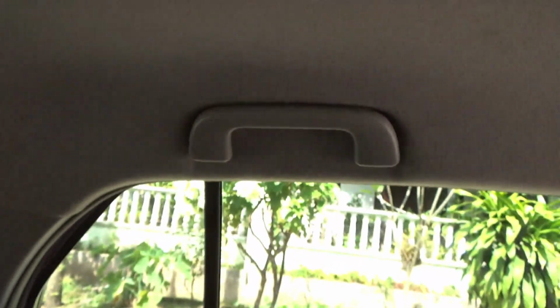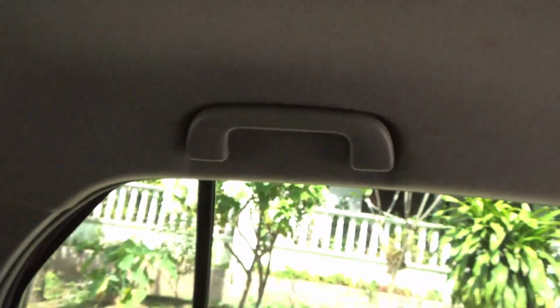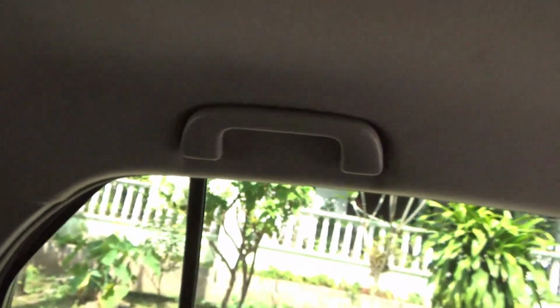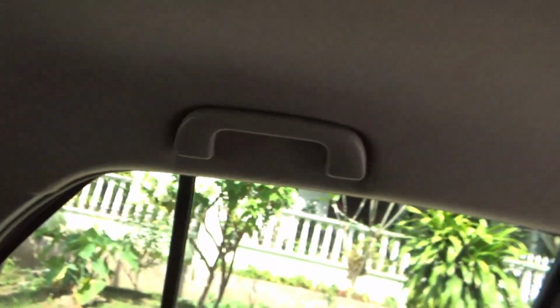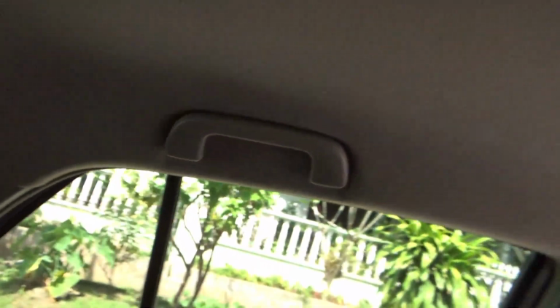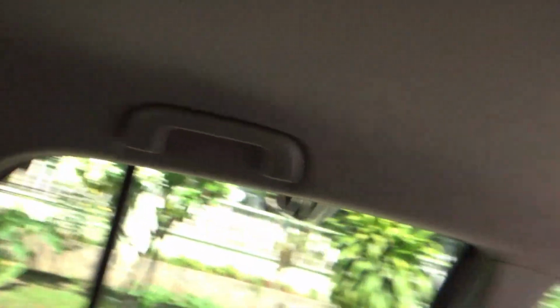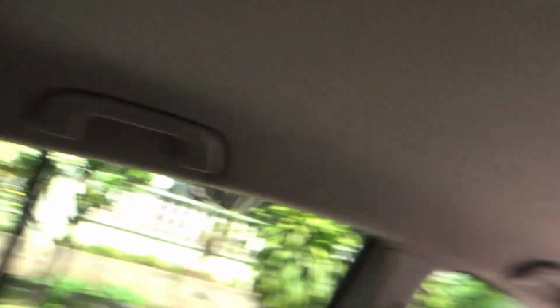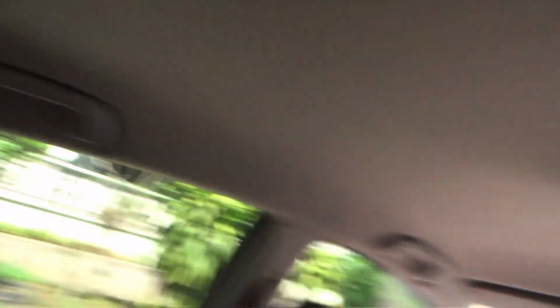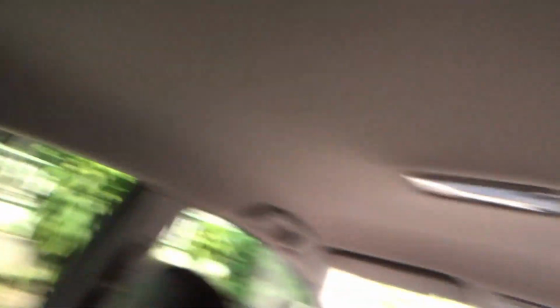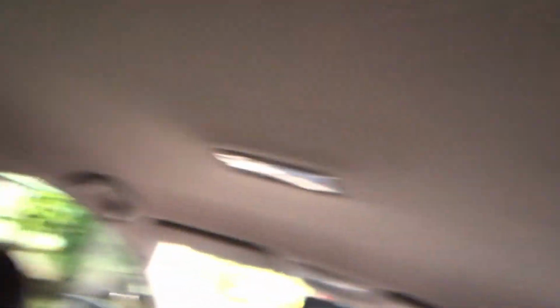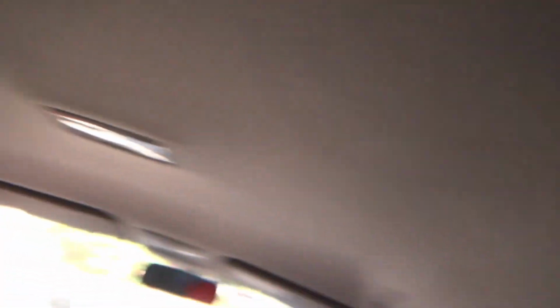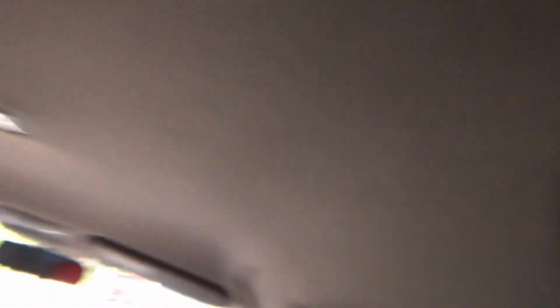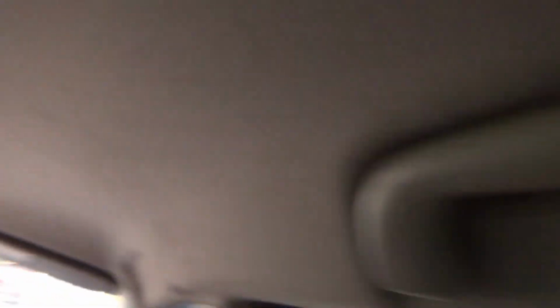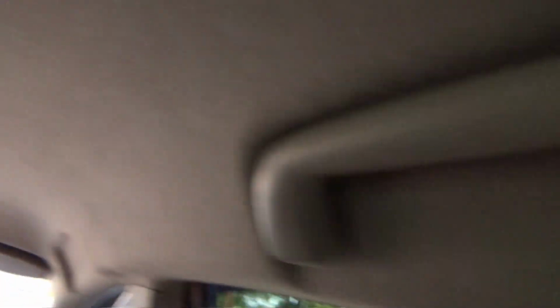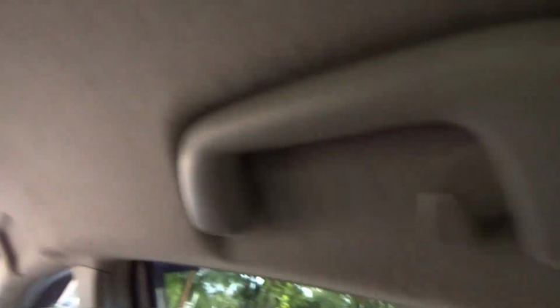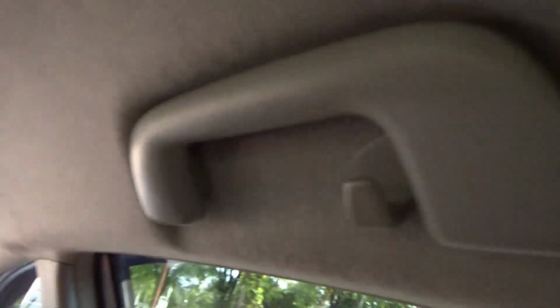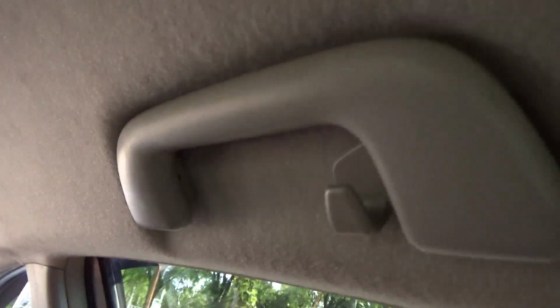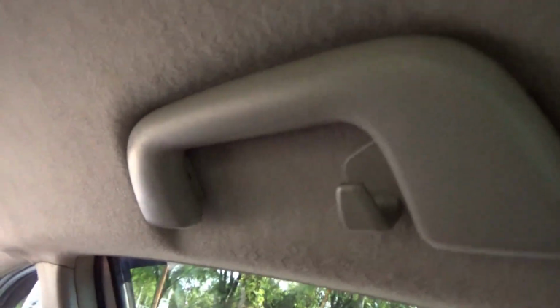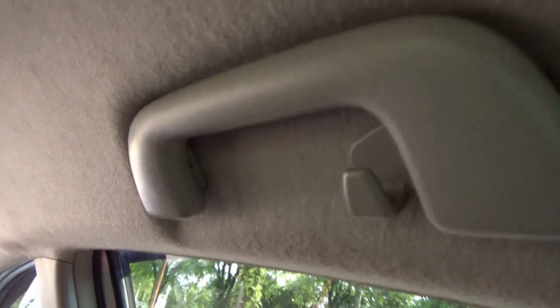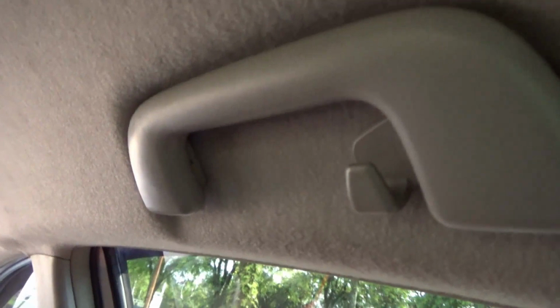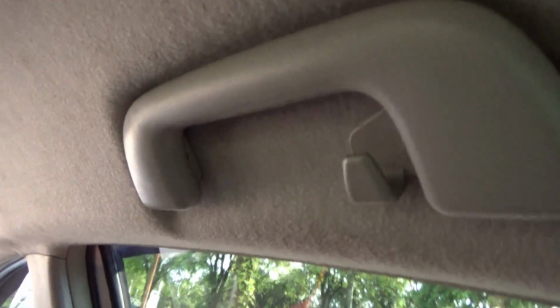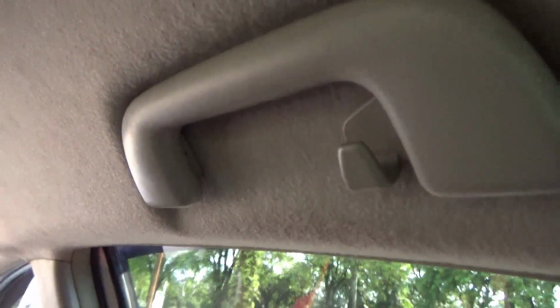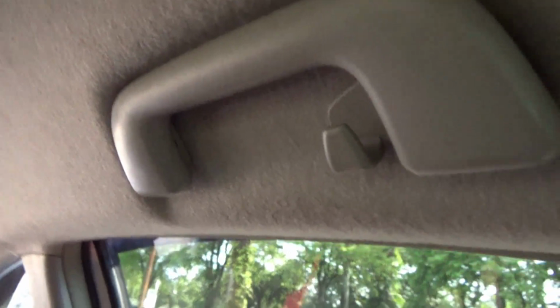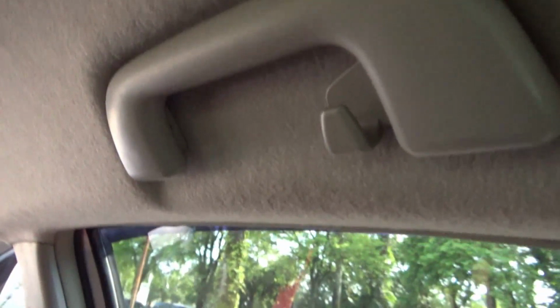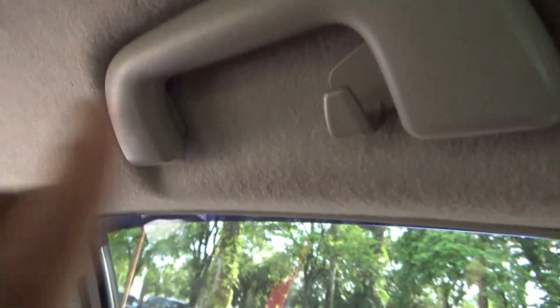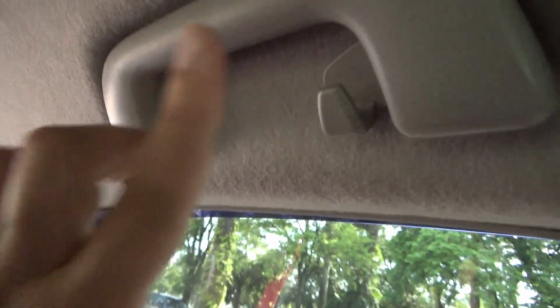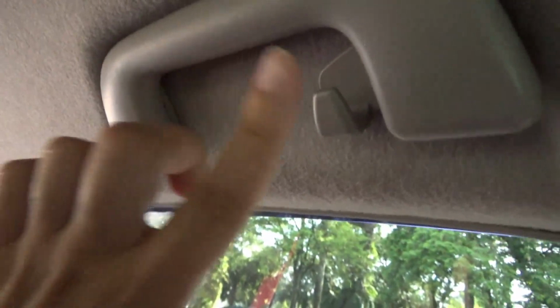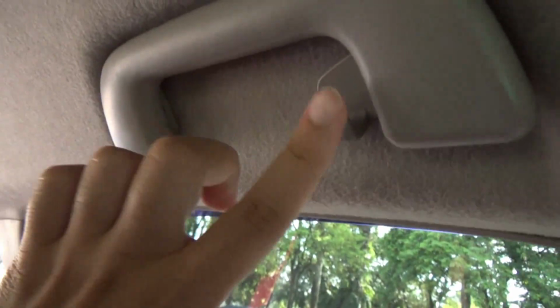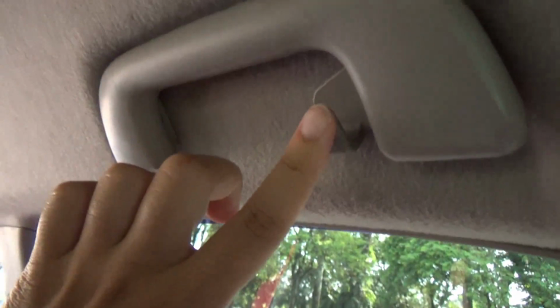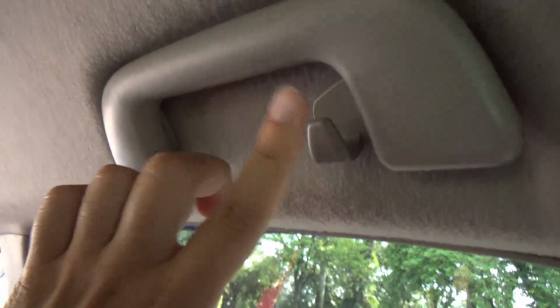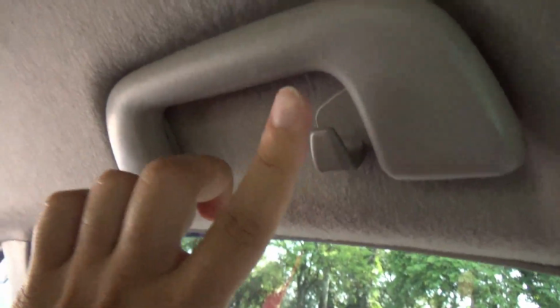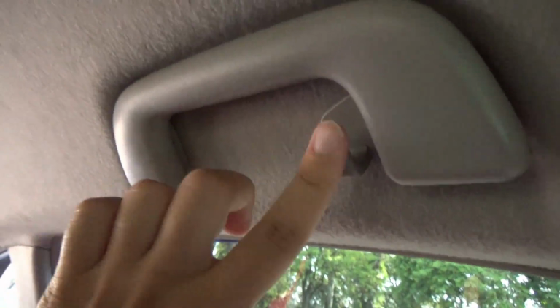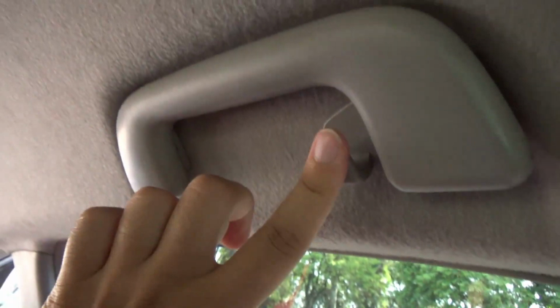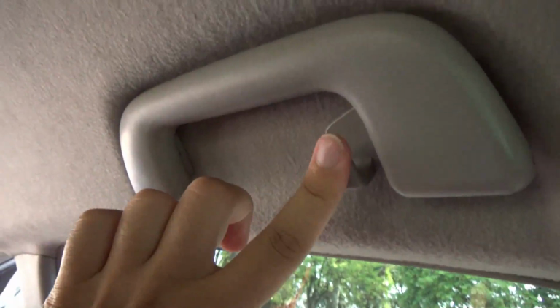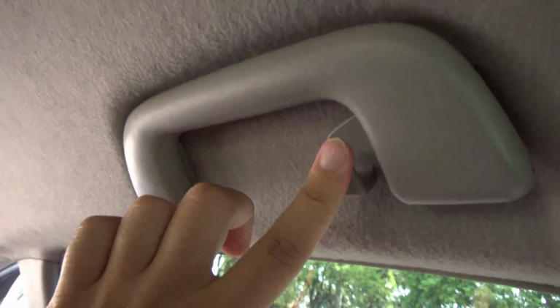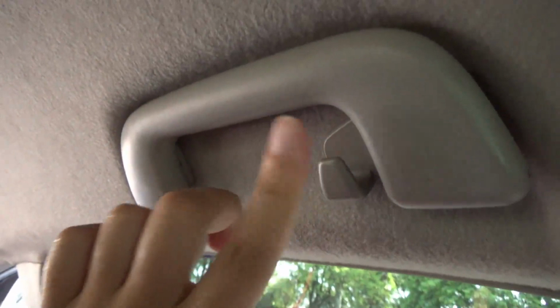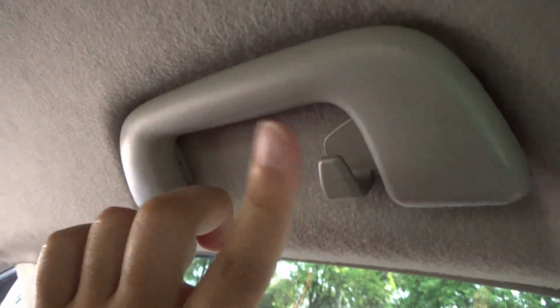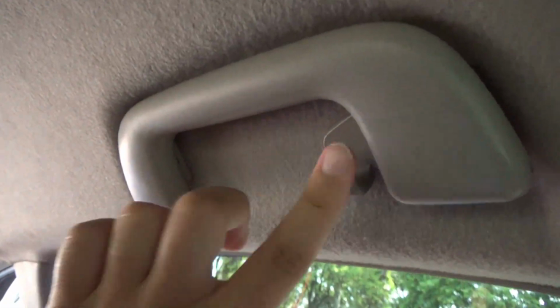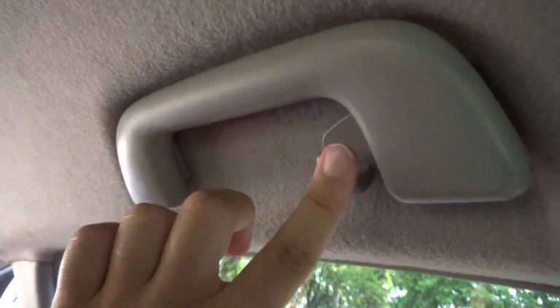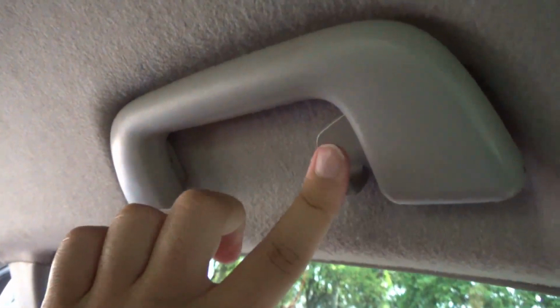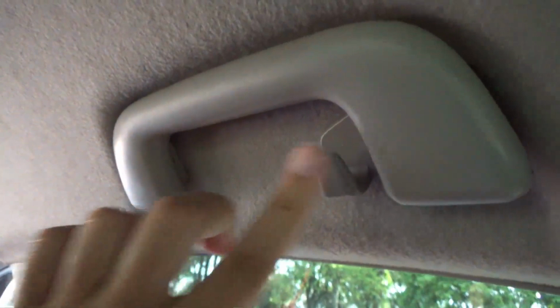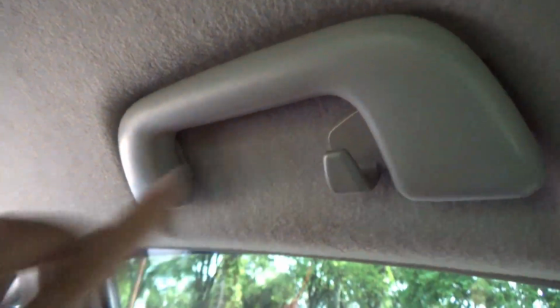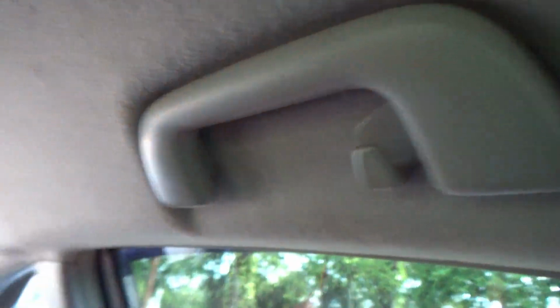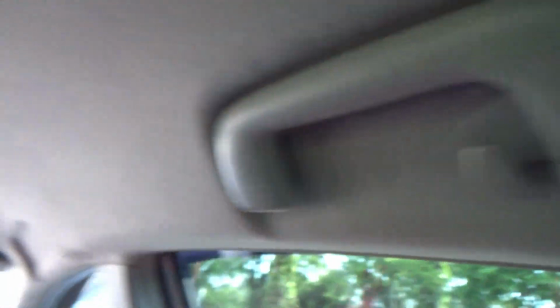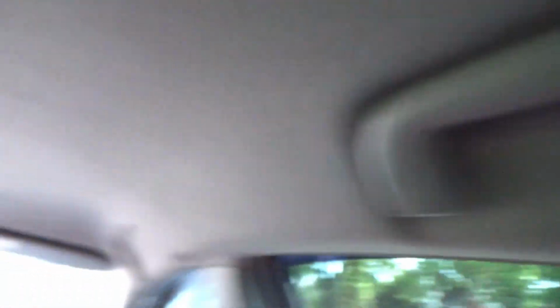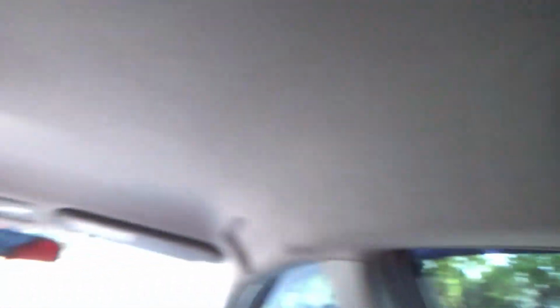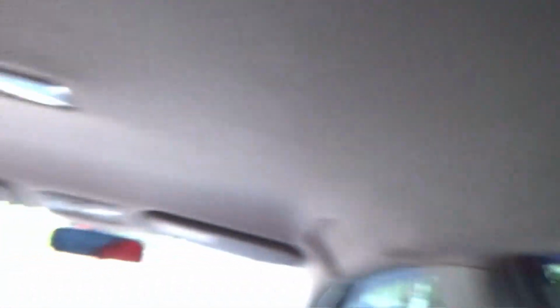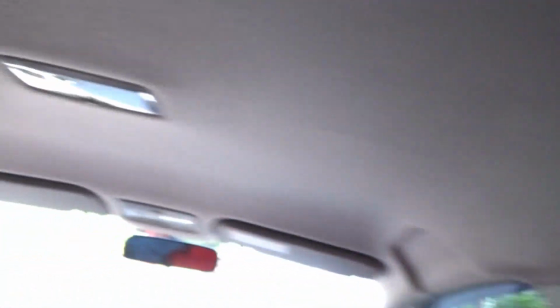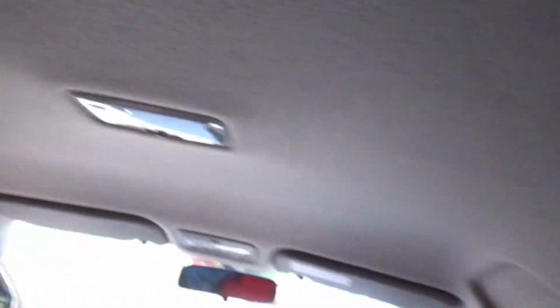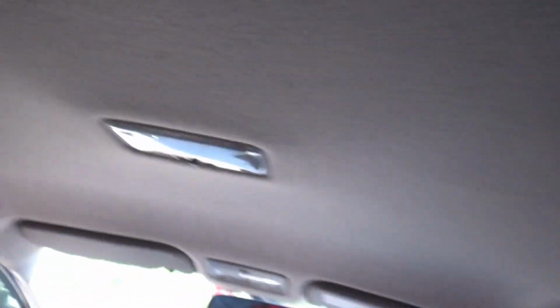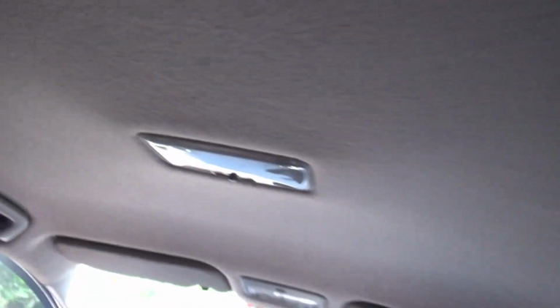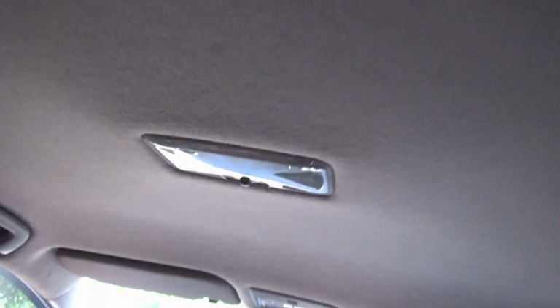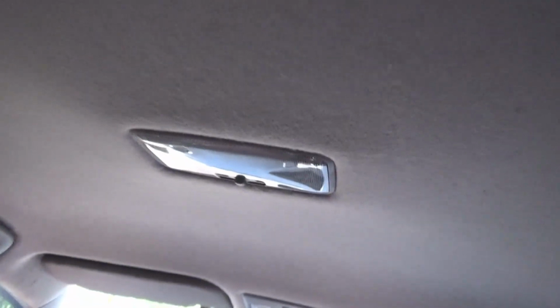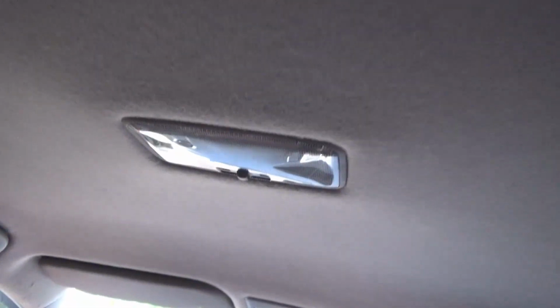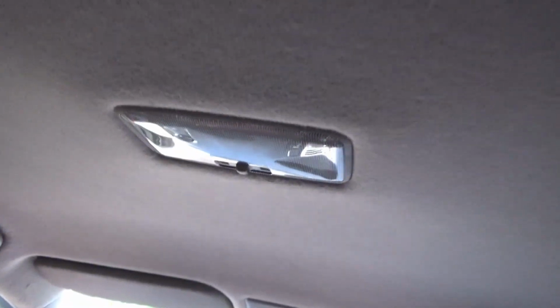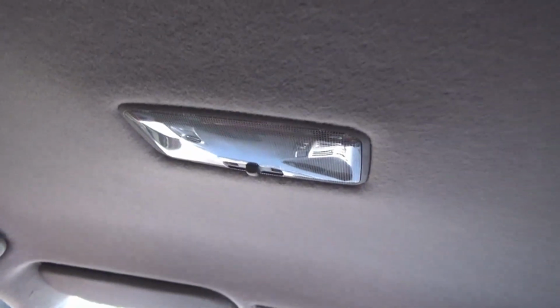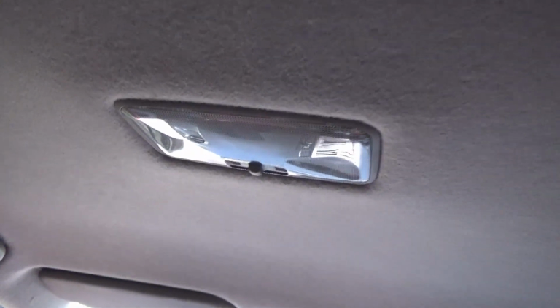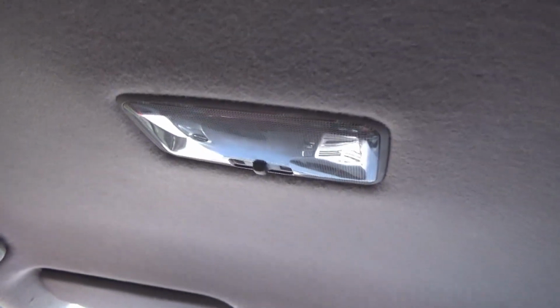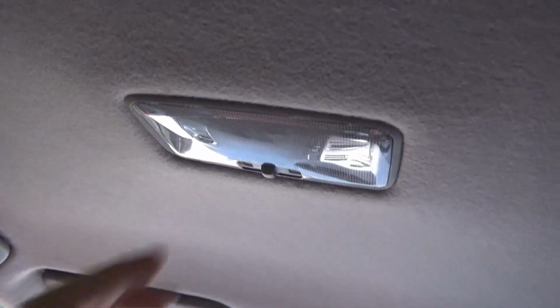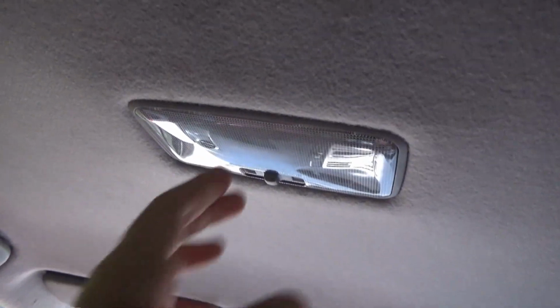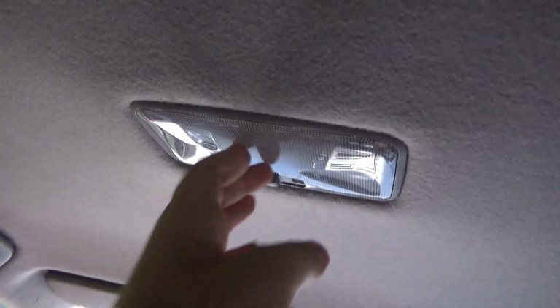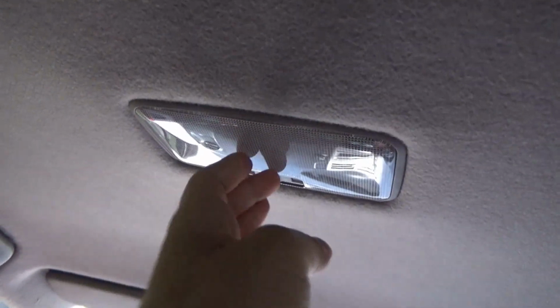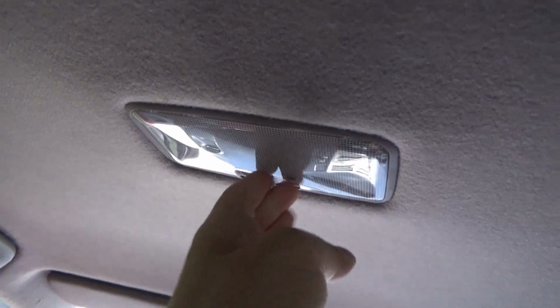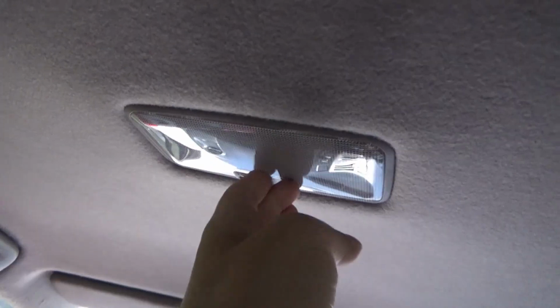There are rear grip handles; note that only one side has the hook. There is also a rear reading lamp.